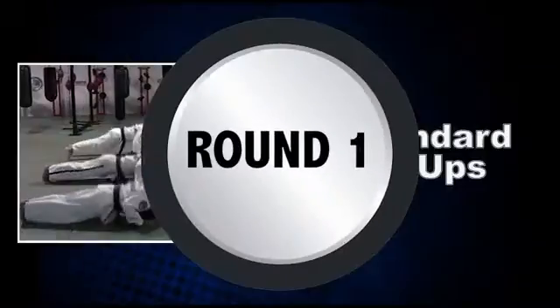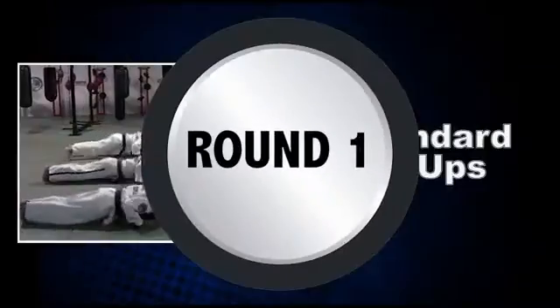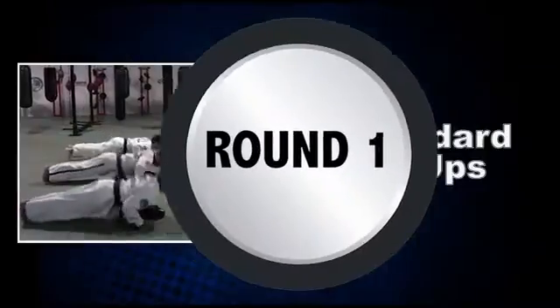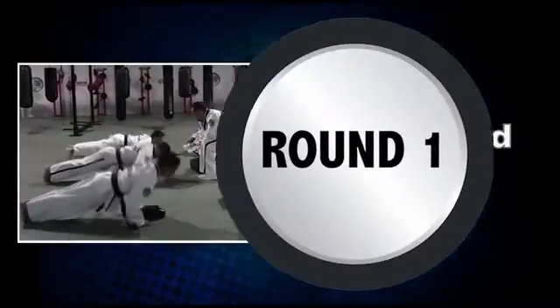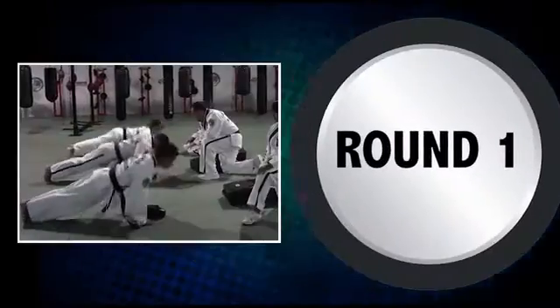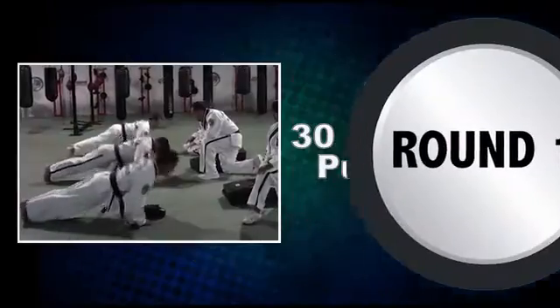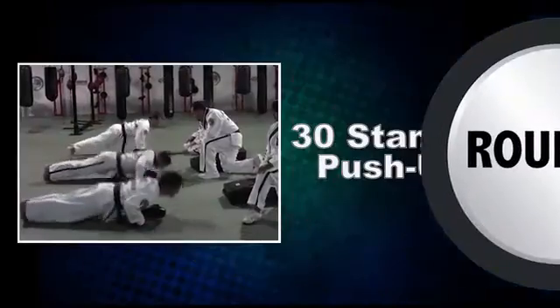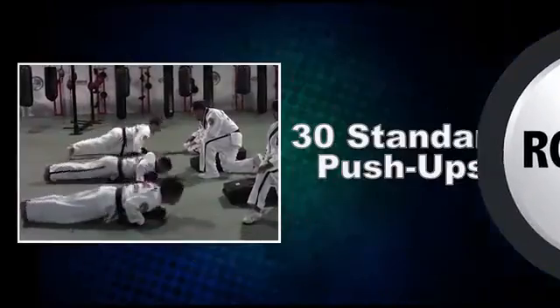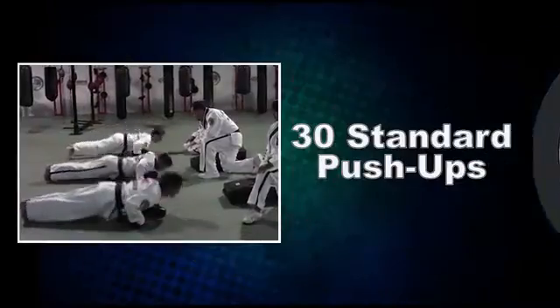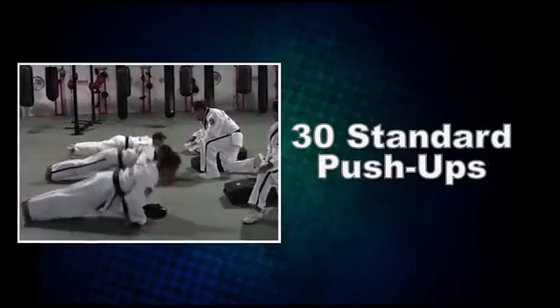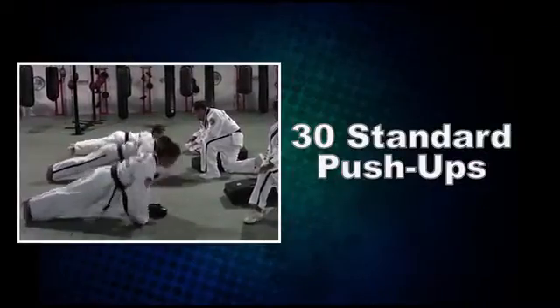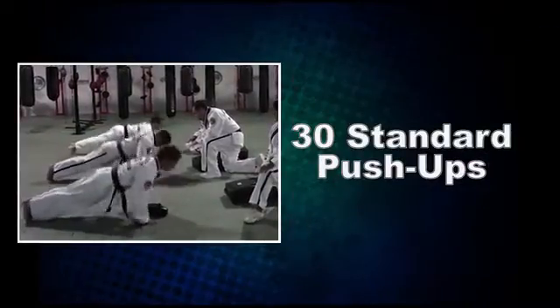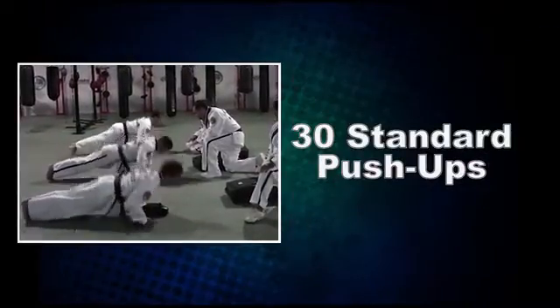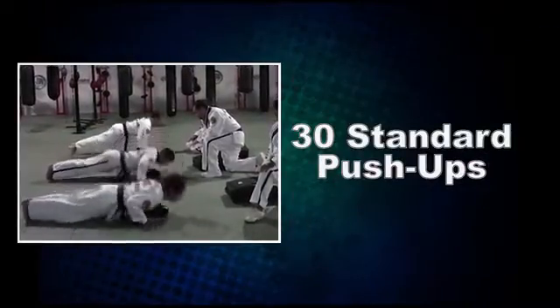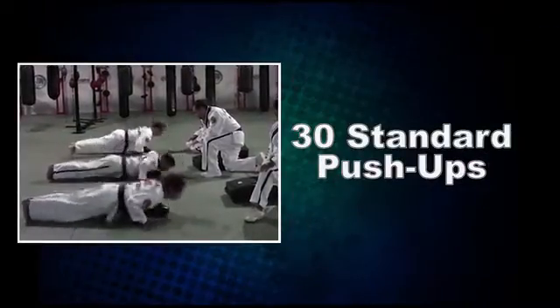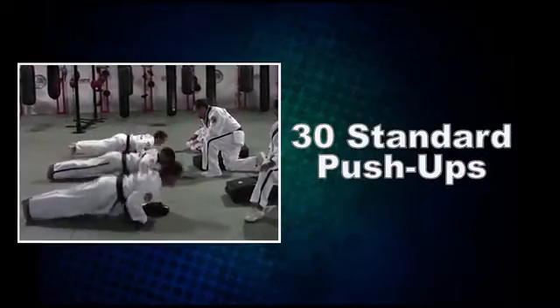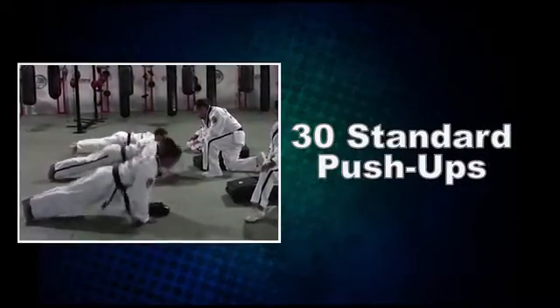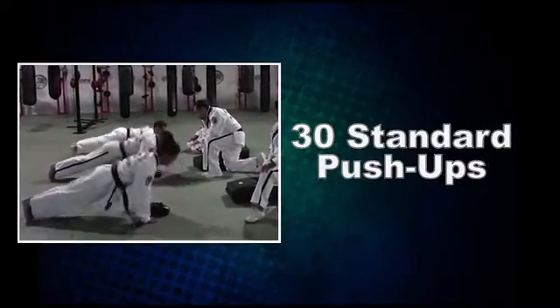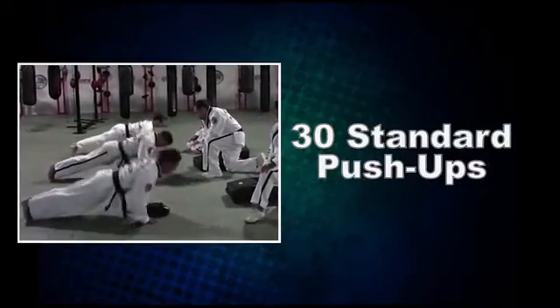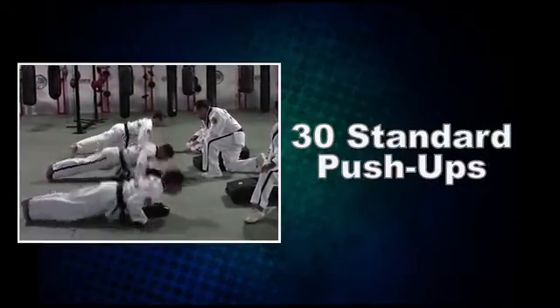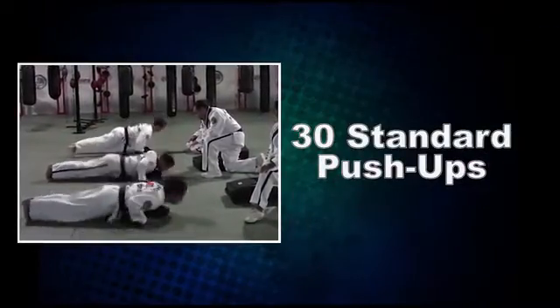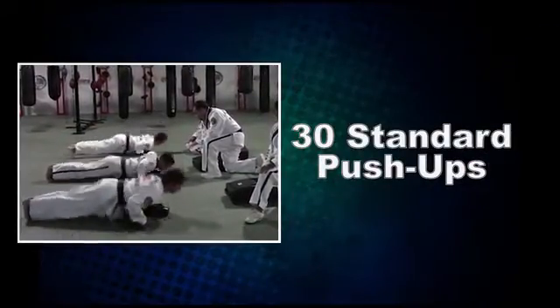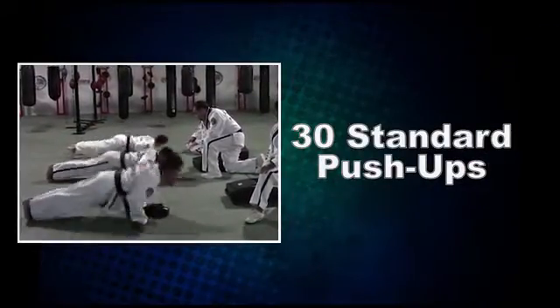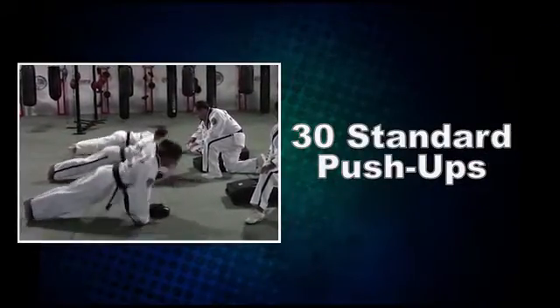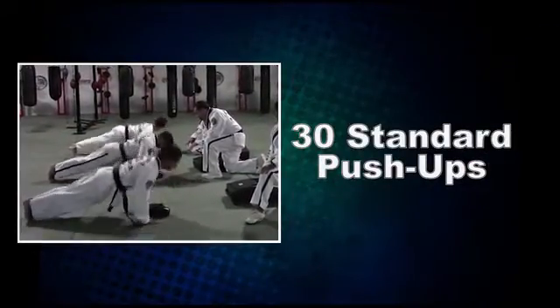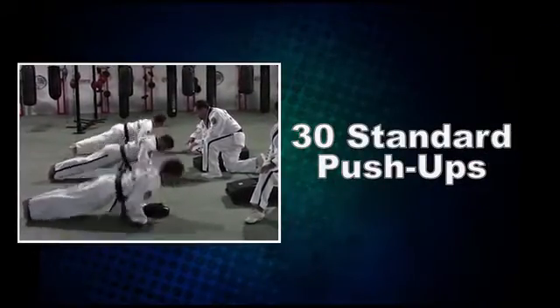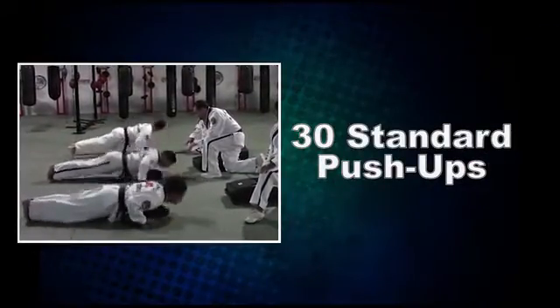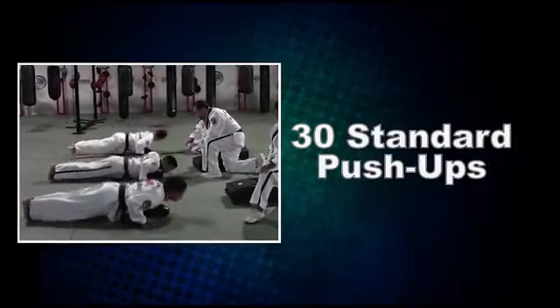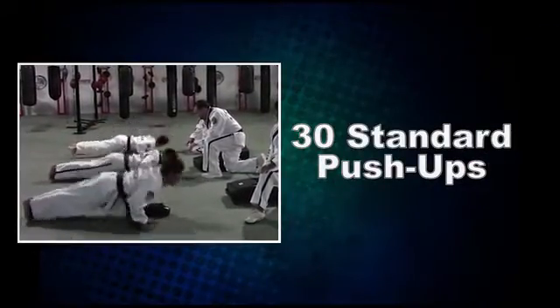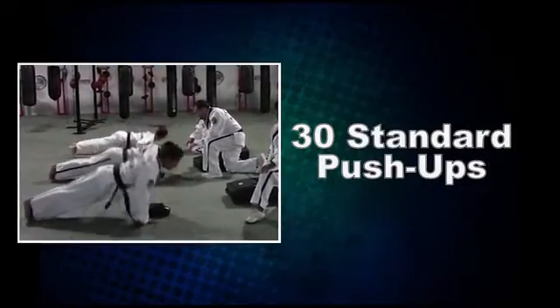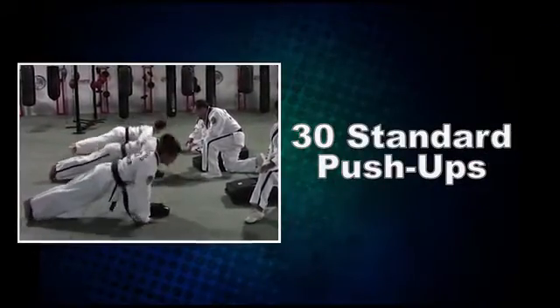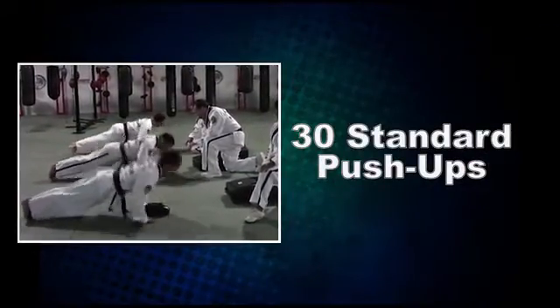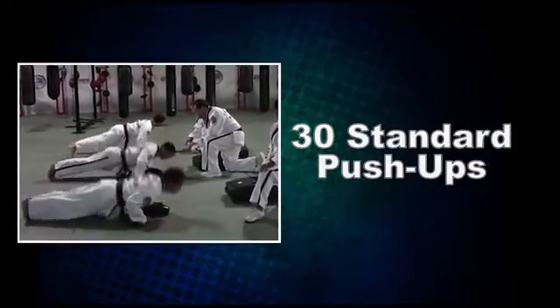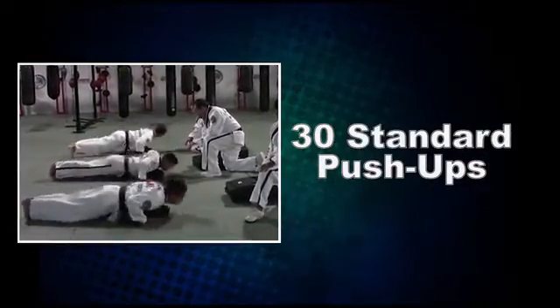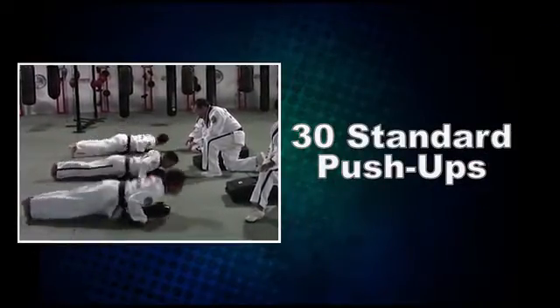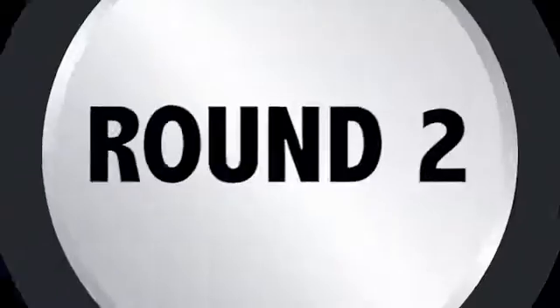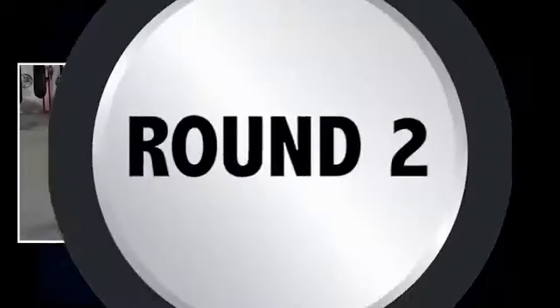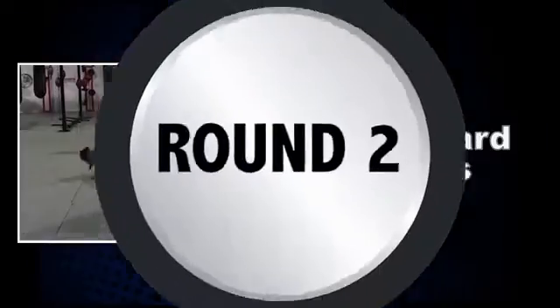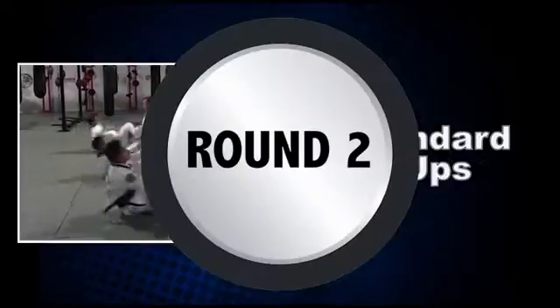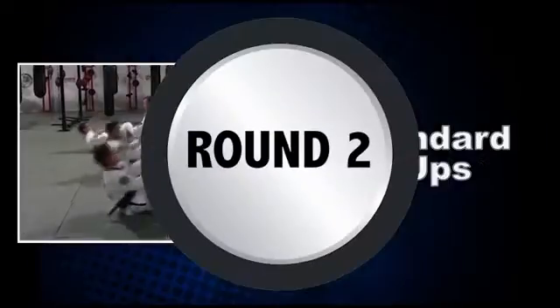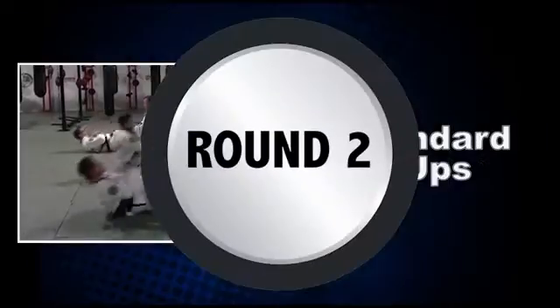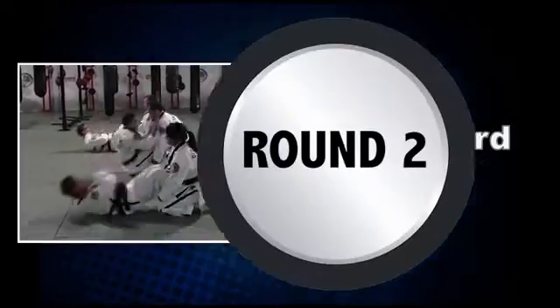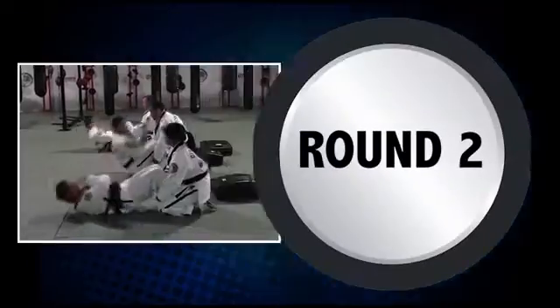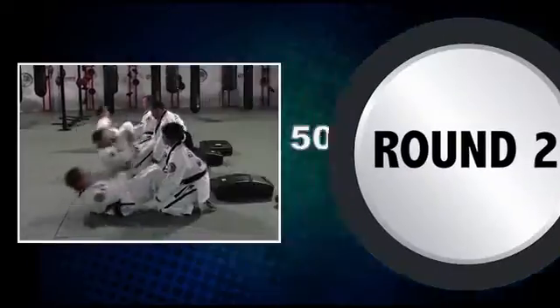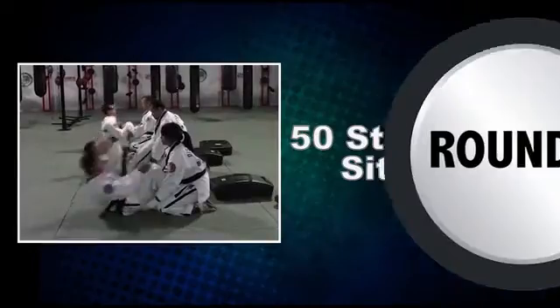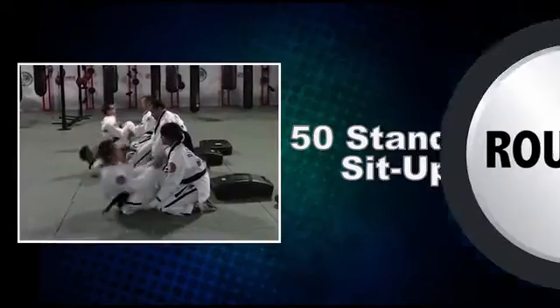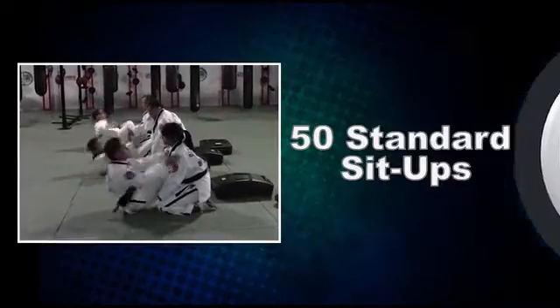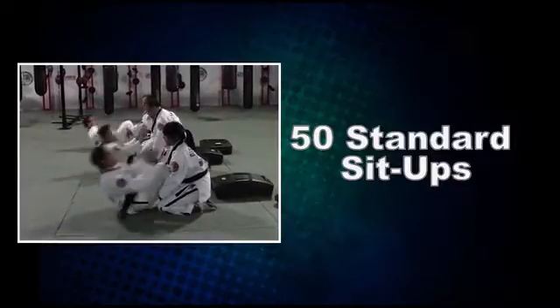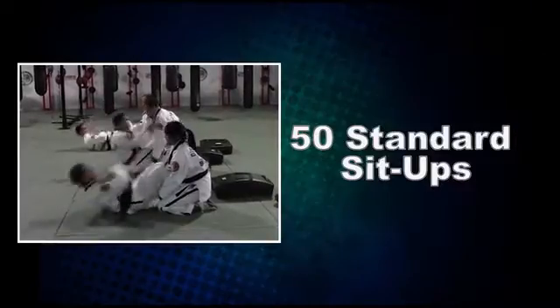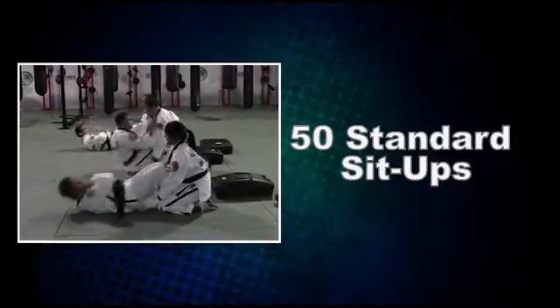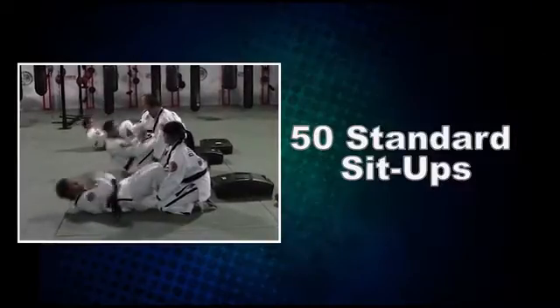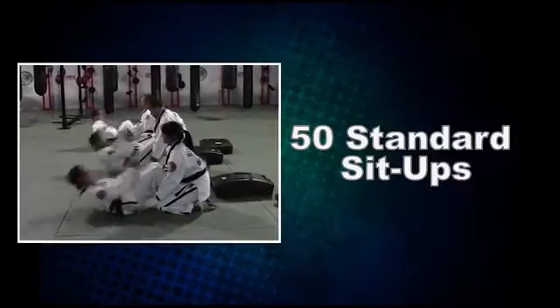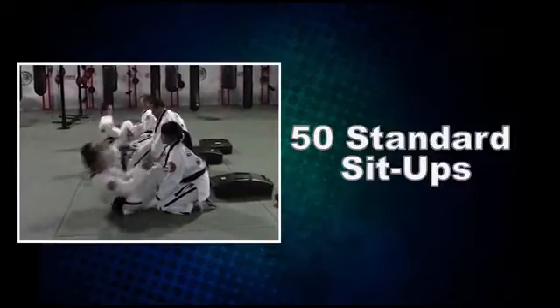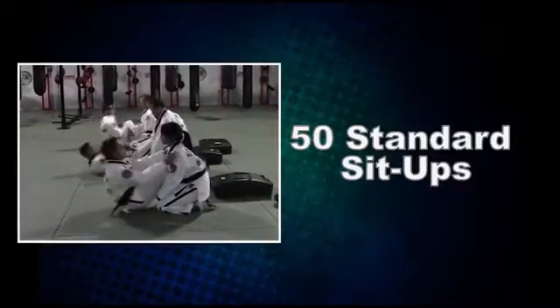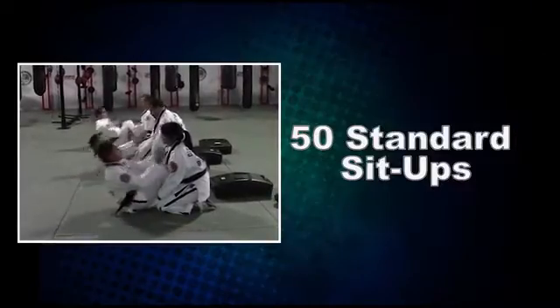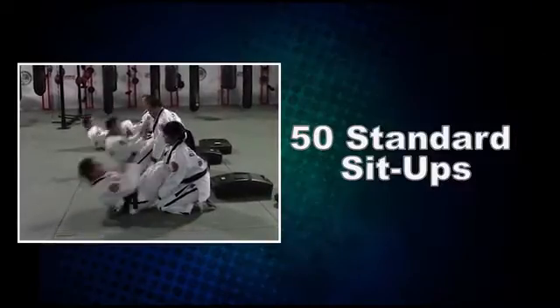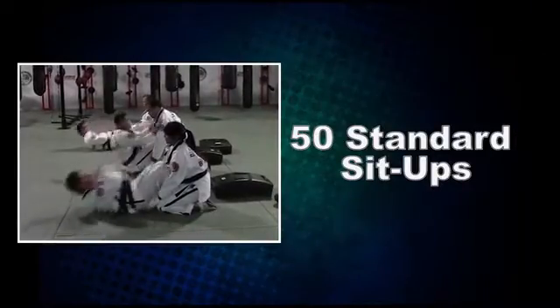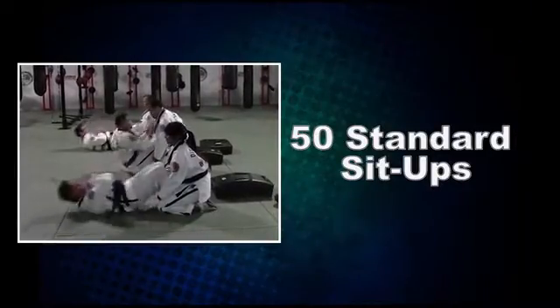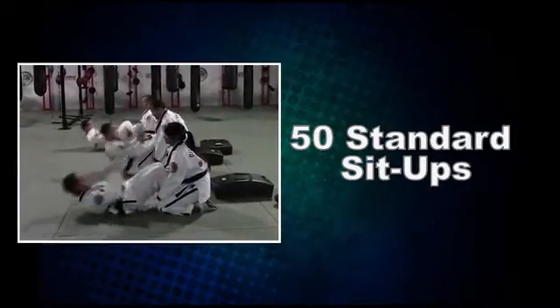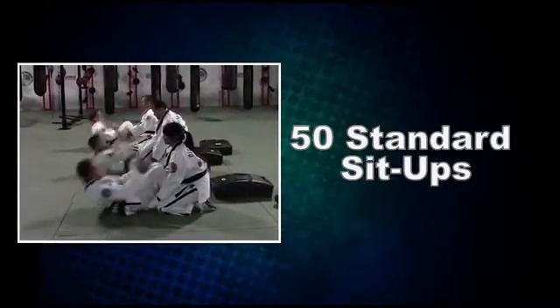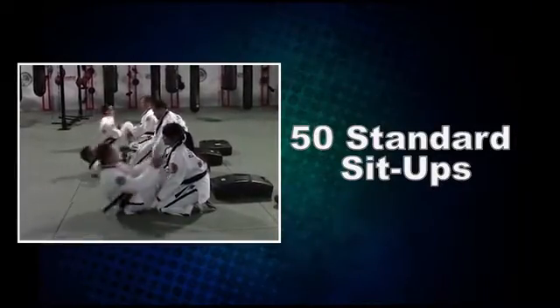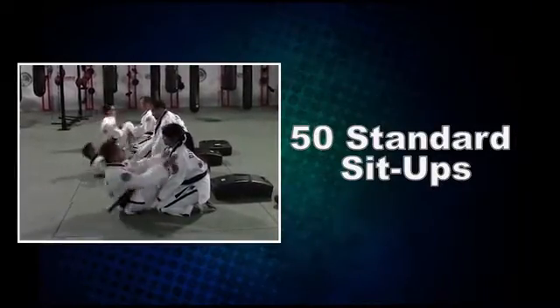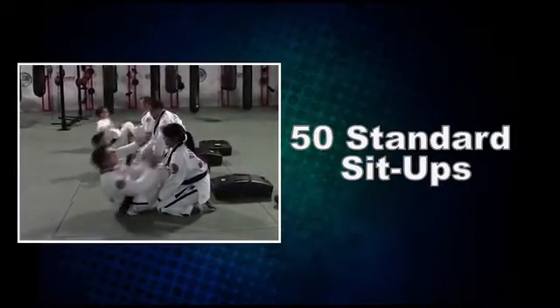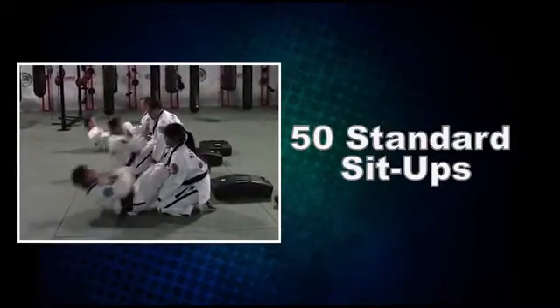Round one: 30 standard push-ups. Round two: 50 standard sit-ups.